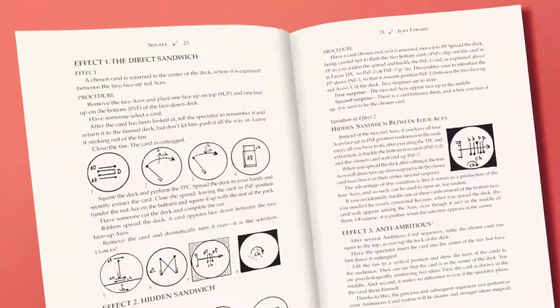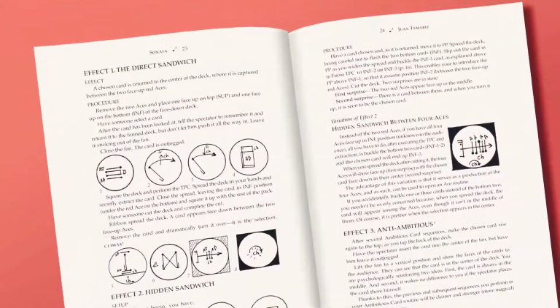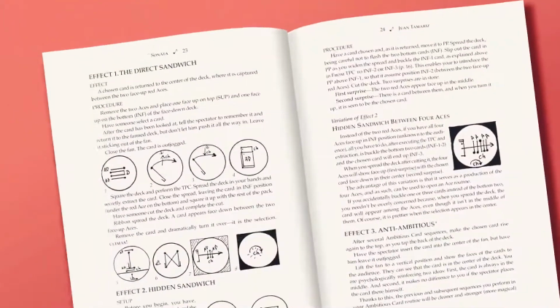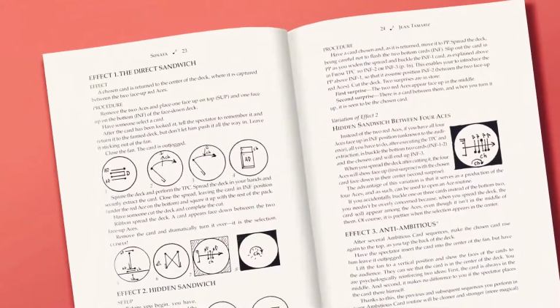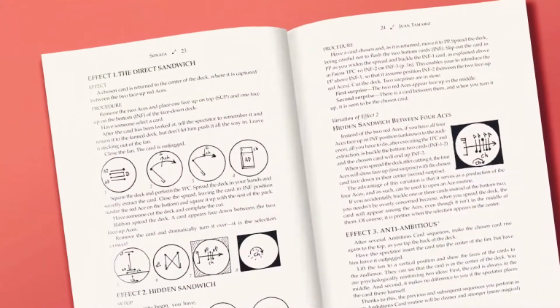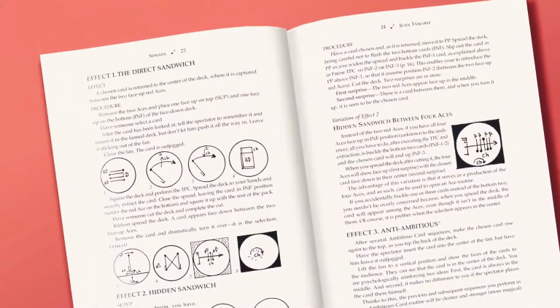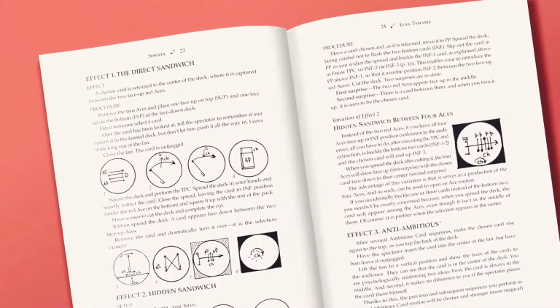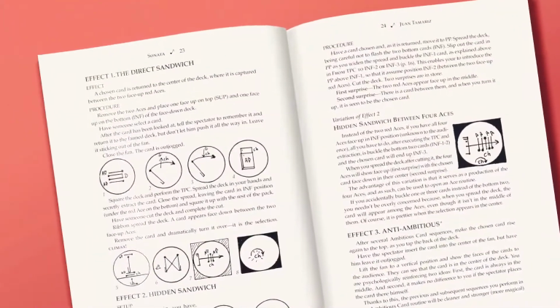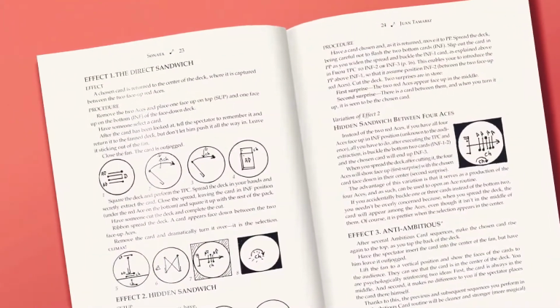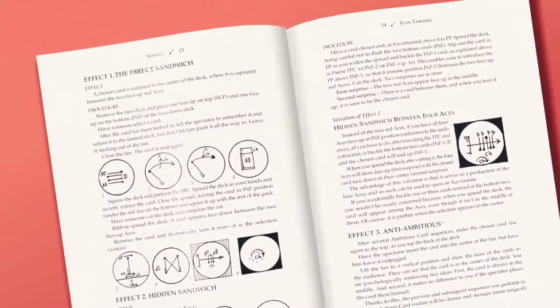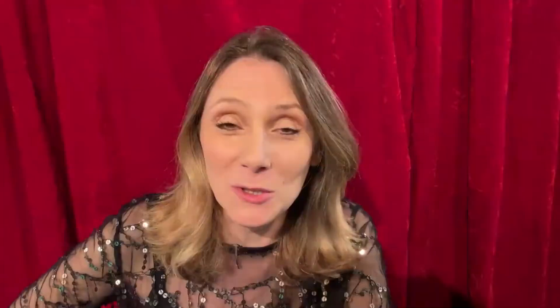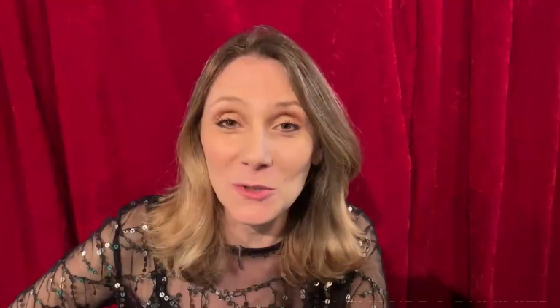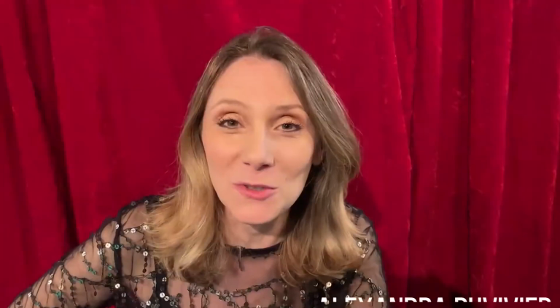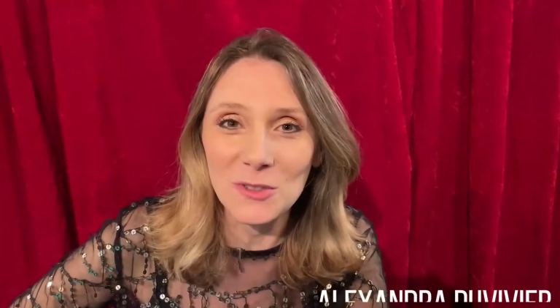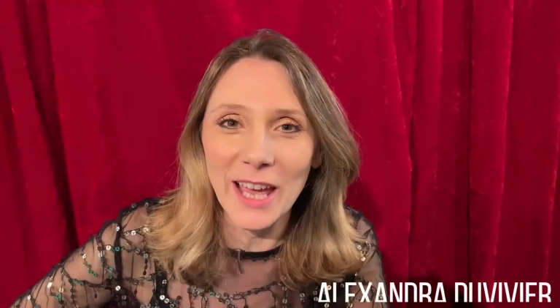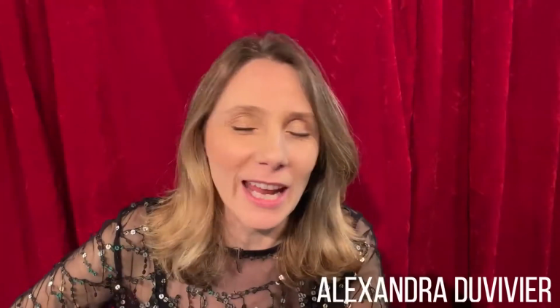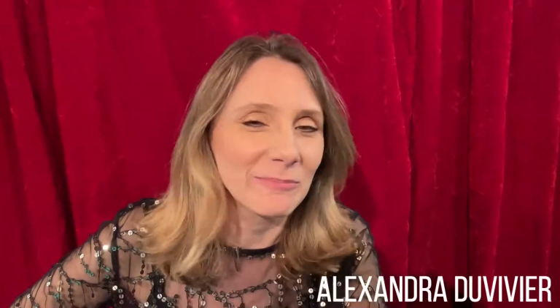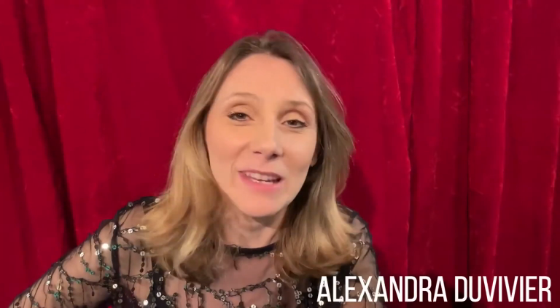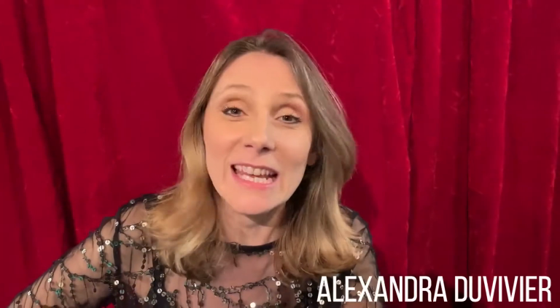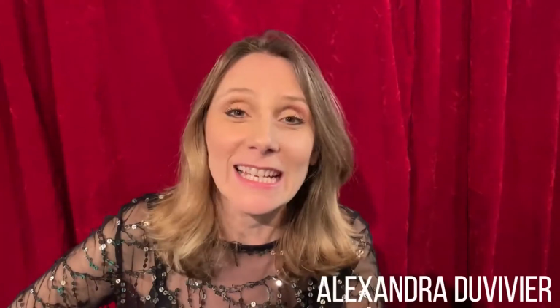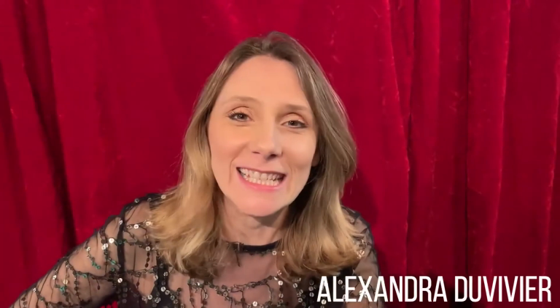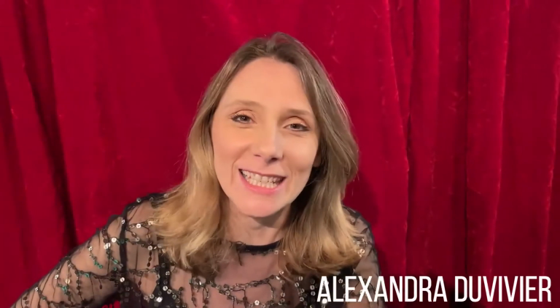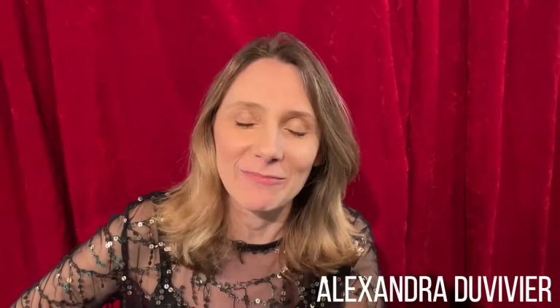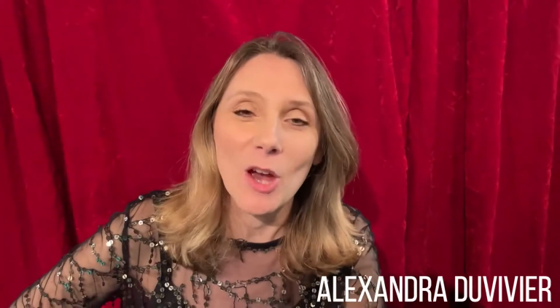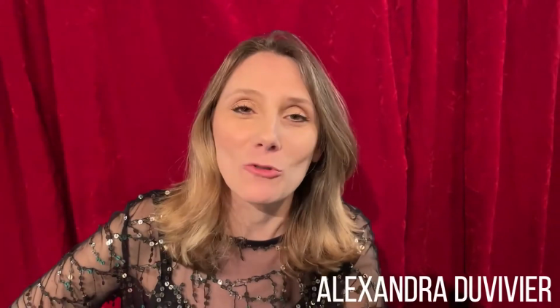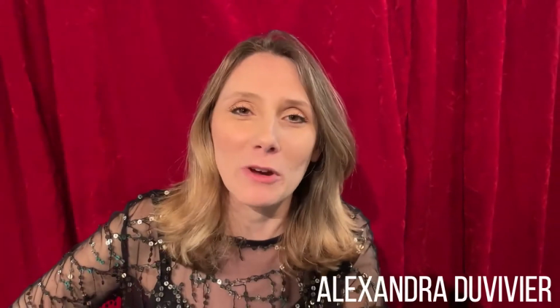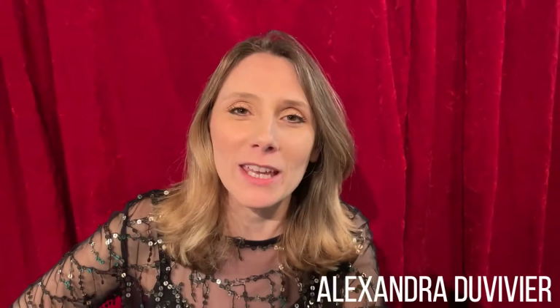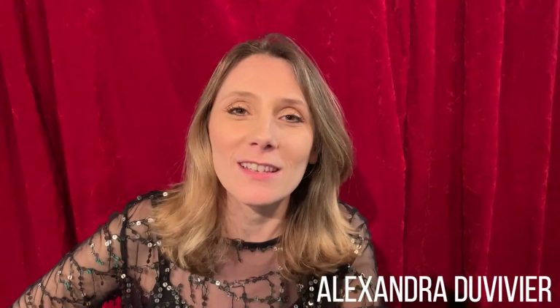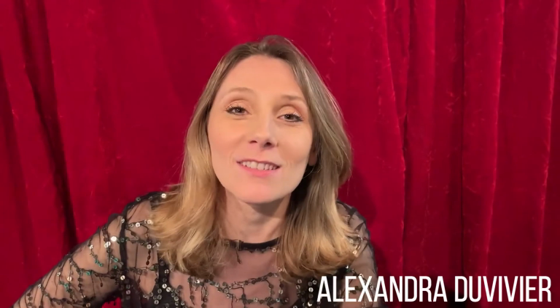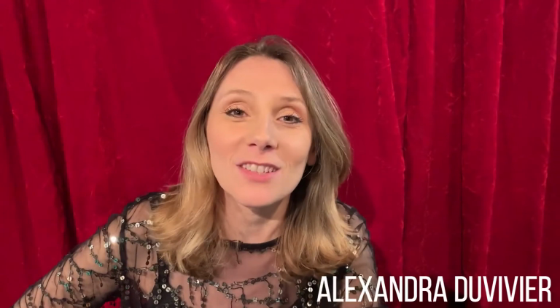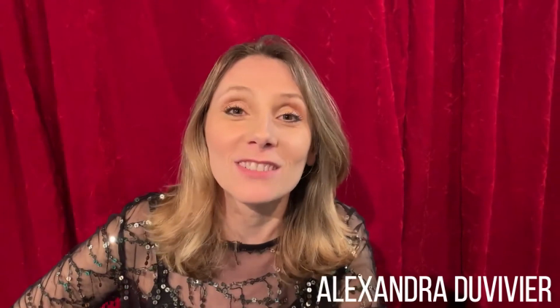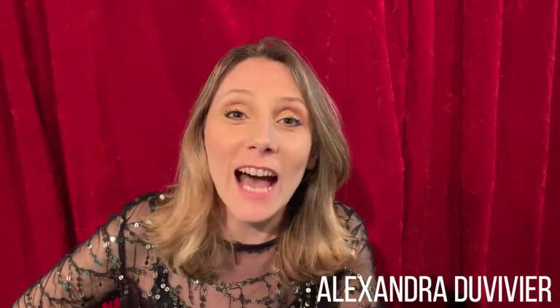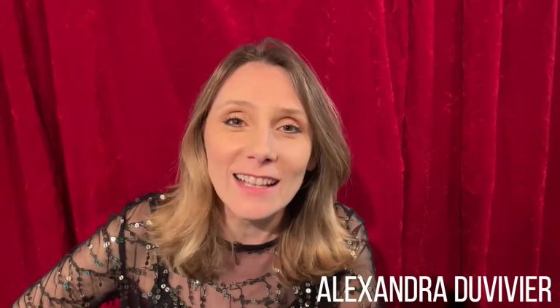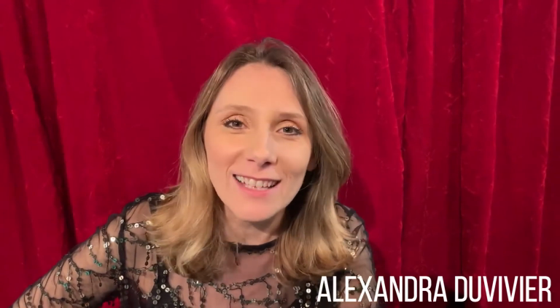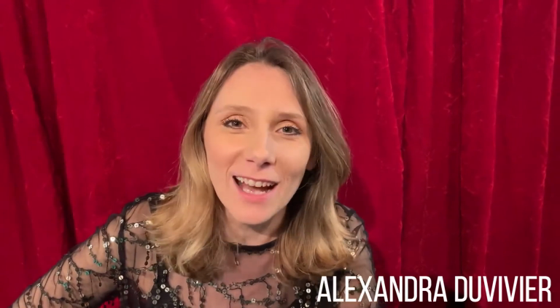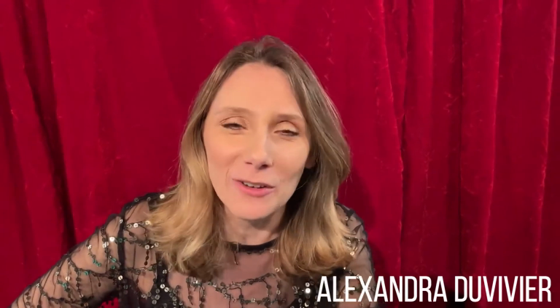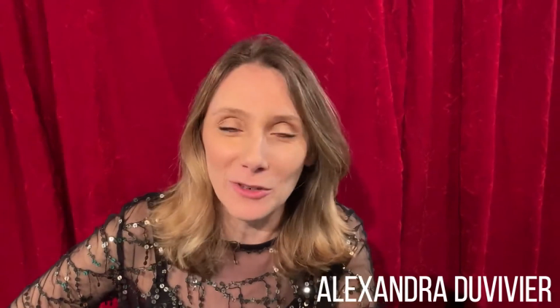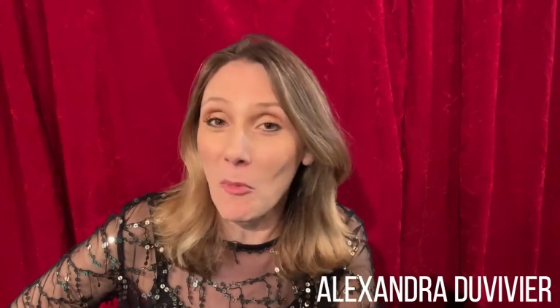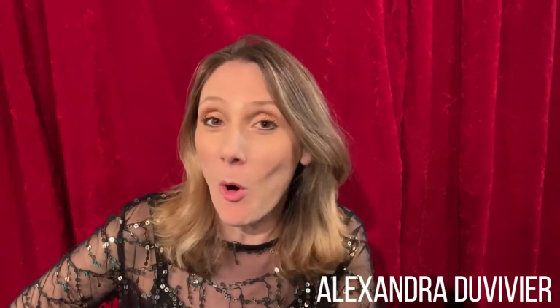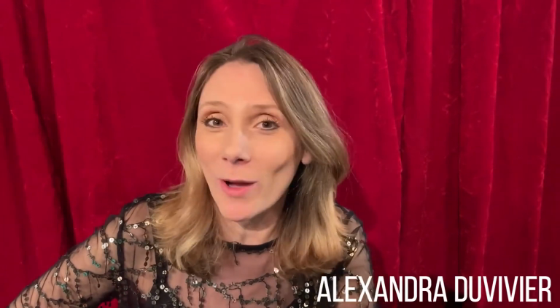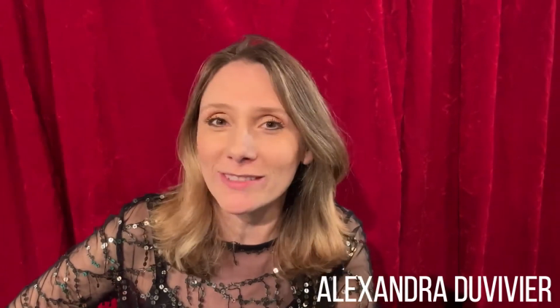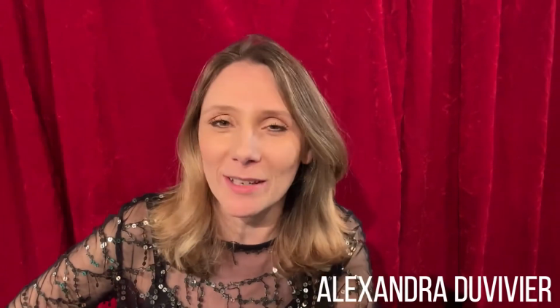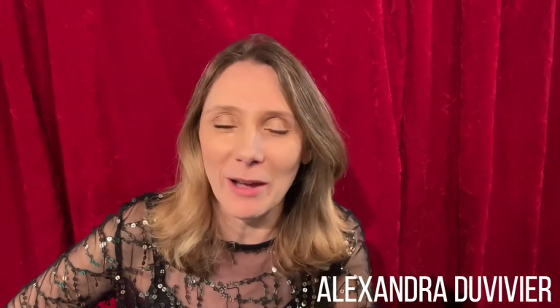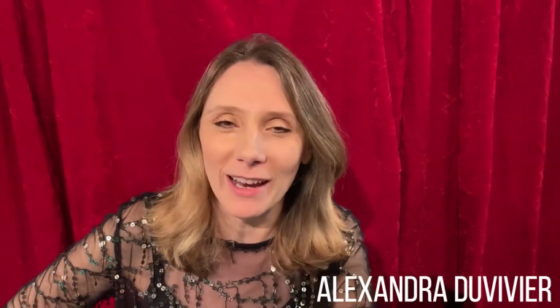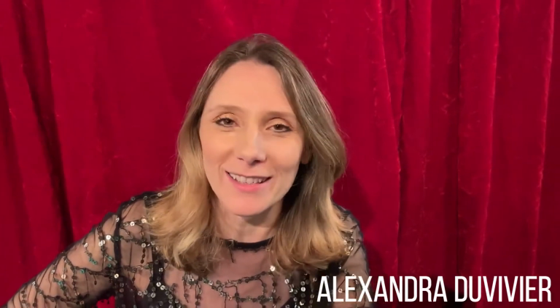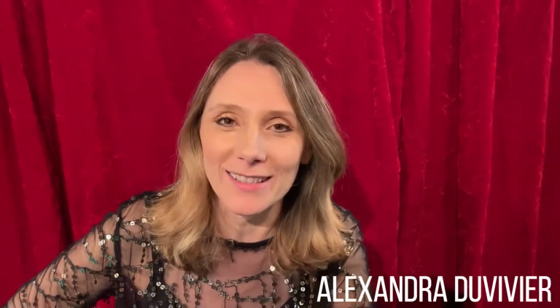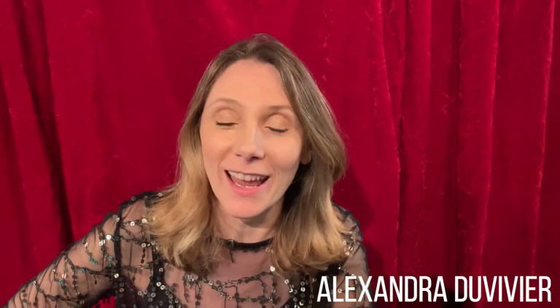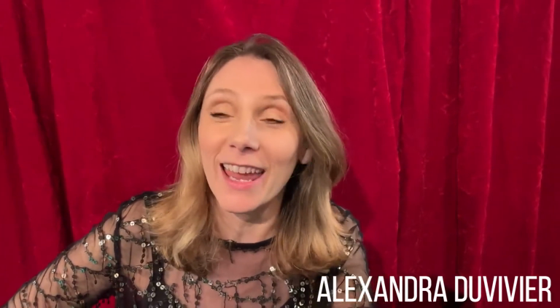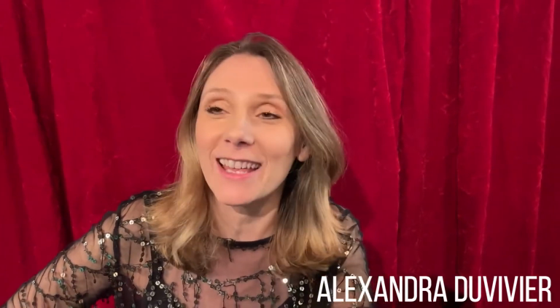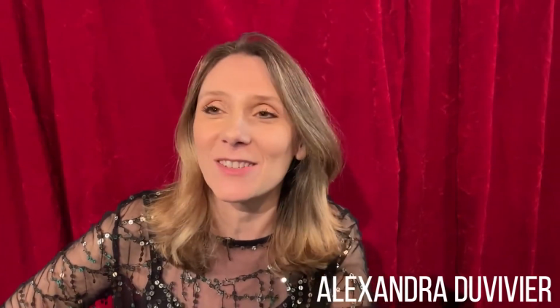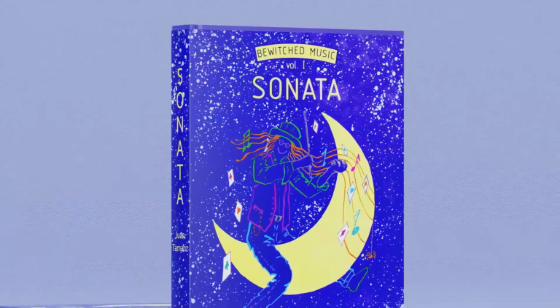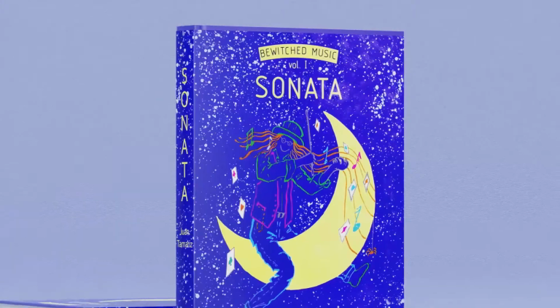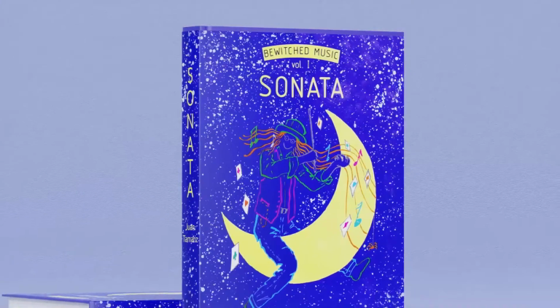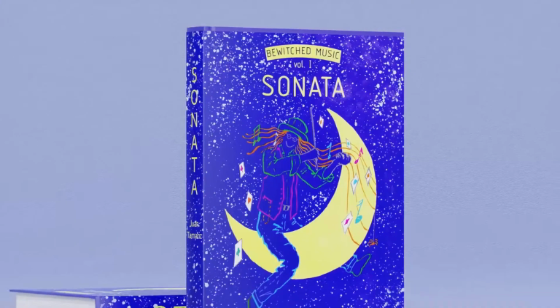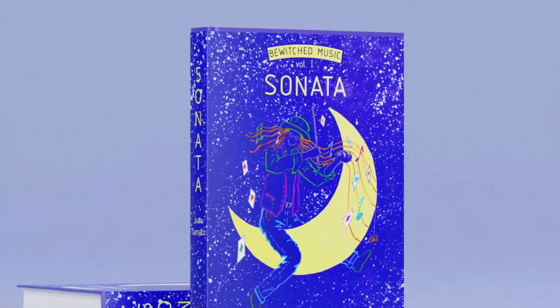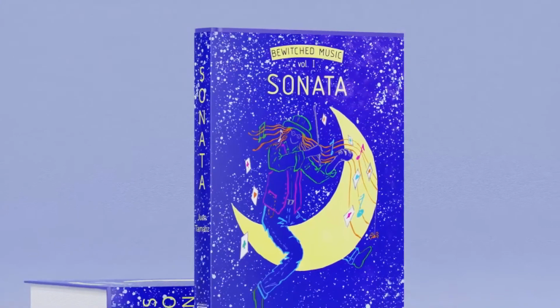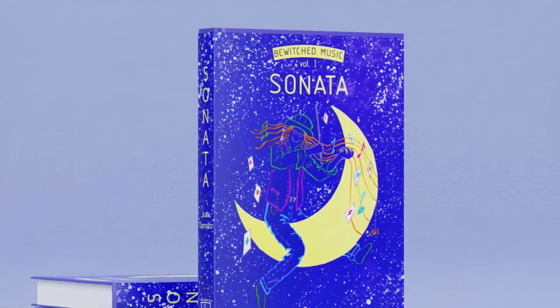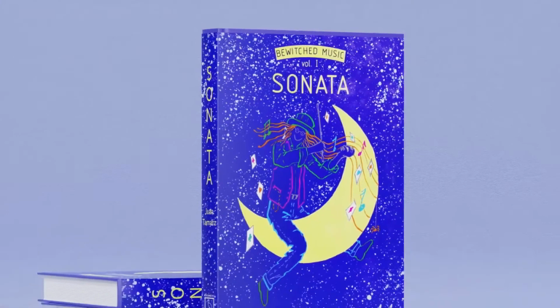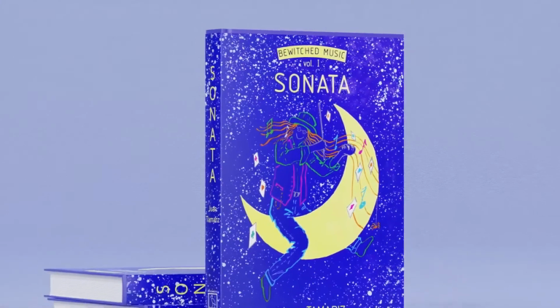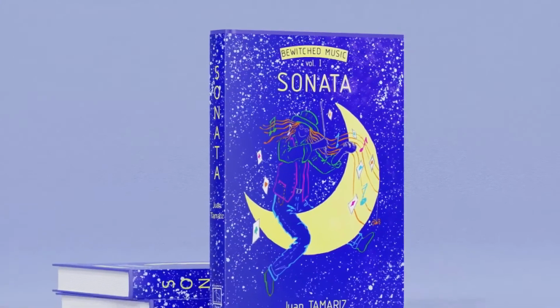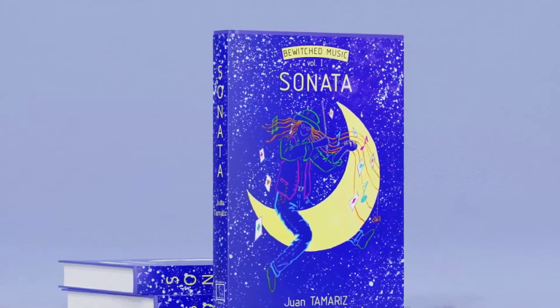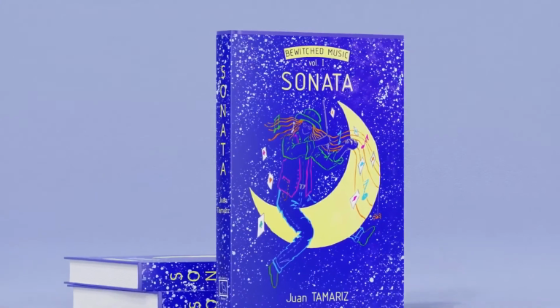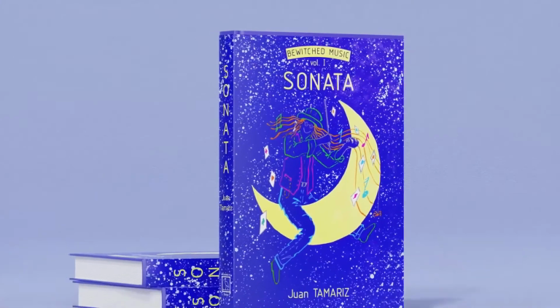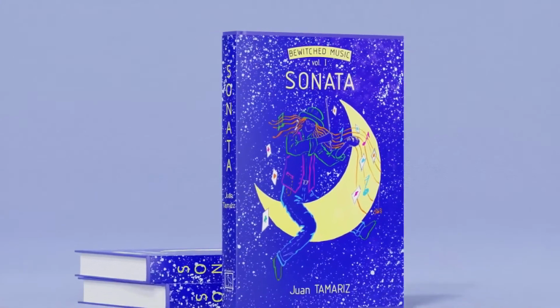You're wondering what to do today? Easy. Read Sonata from Juan Tamariz. It's a must-have book.